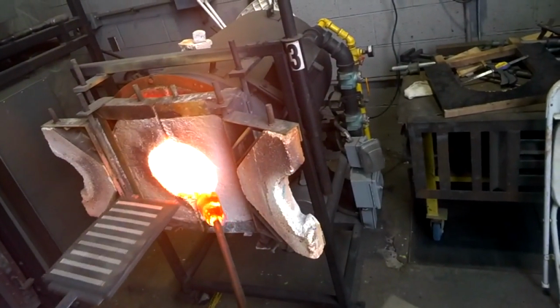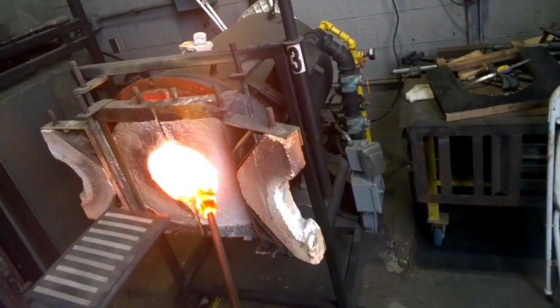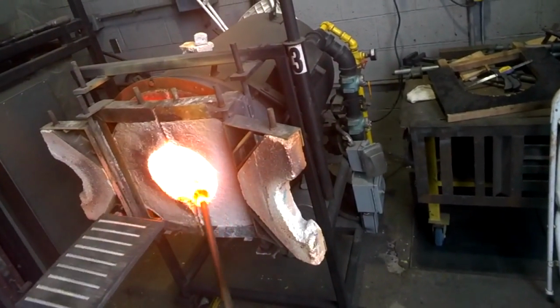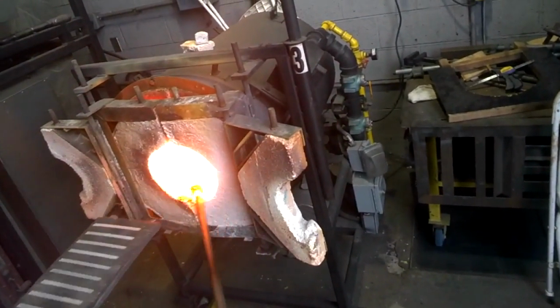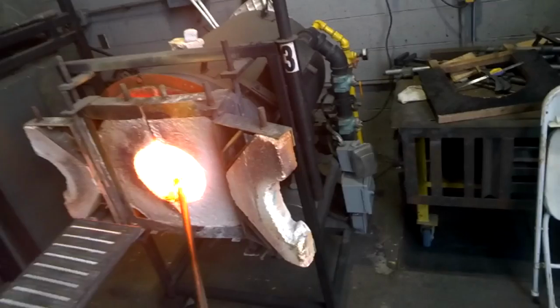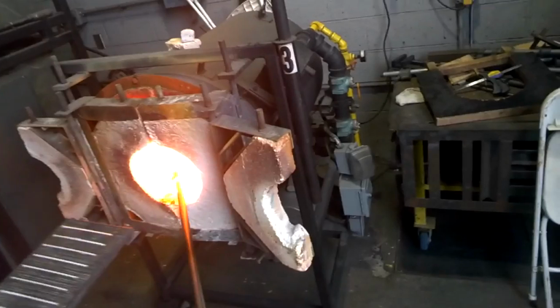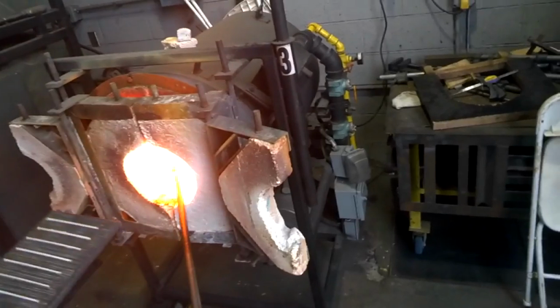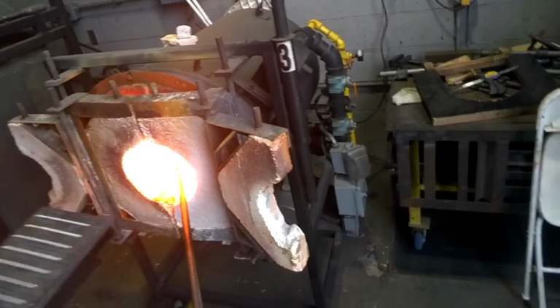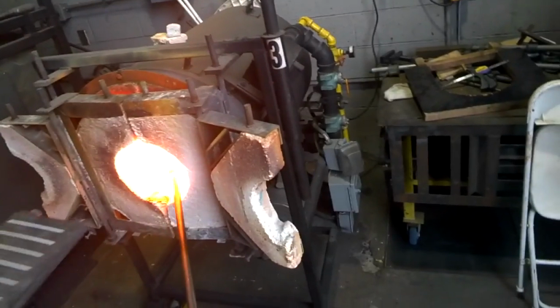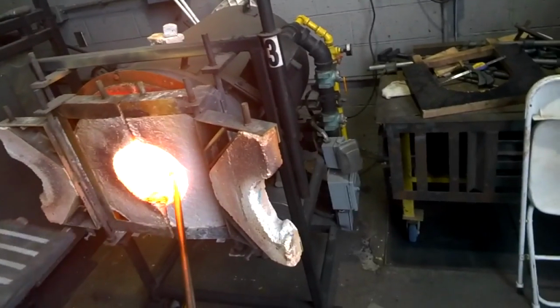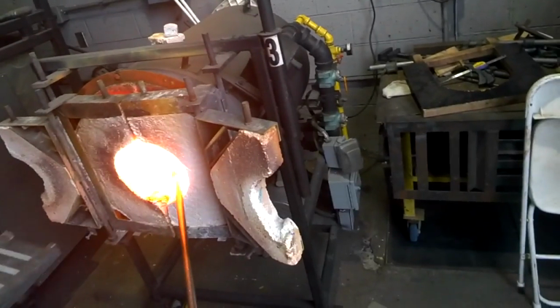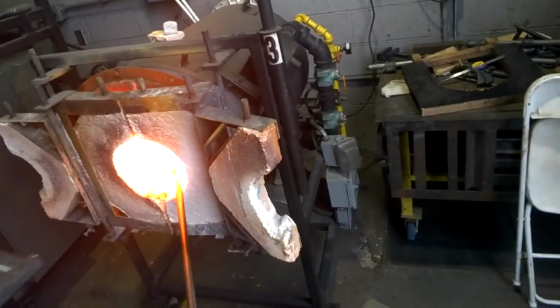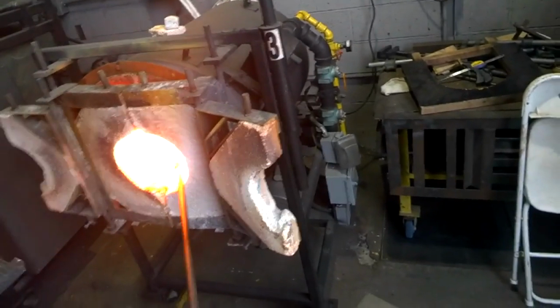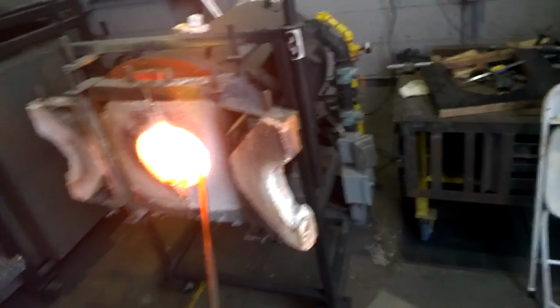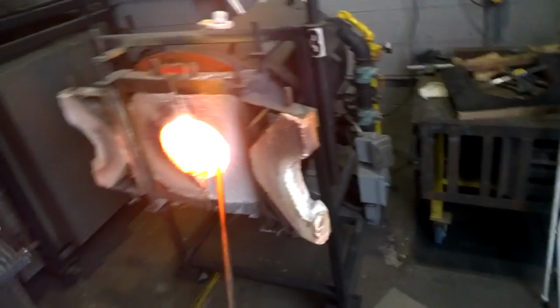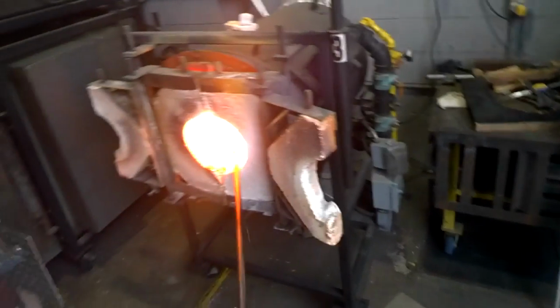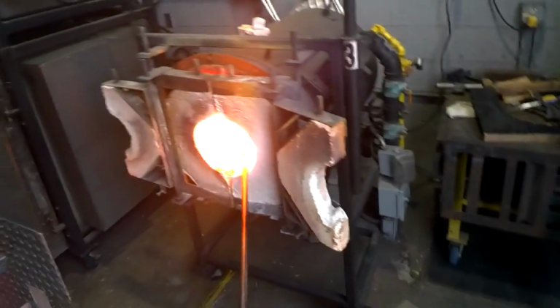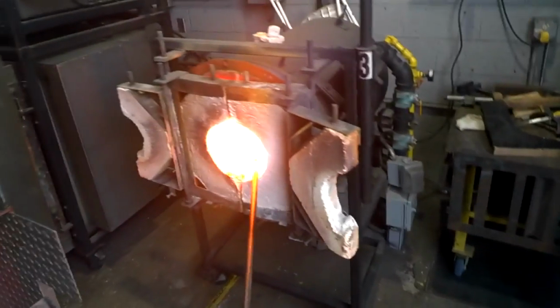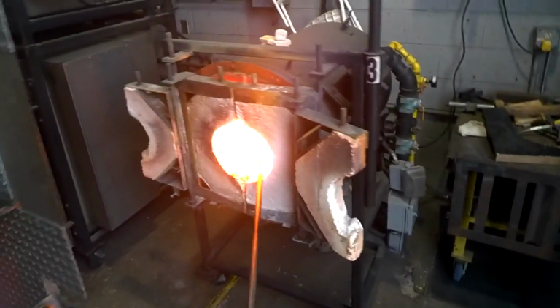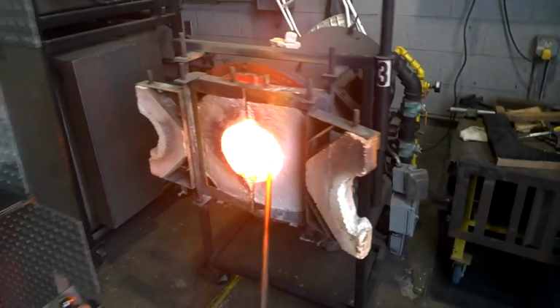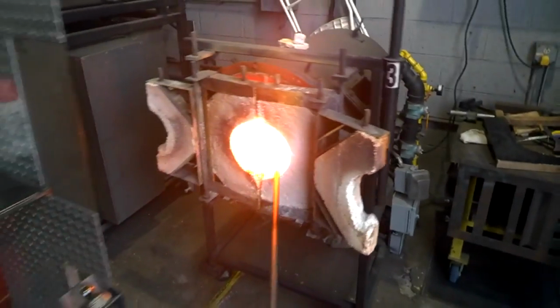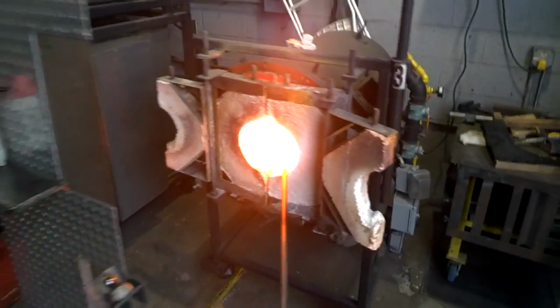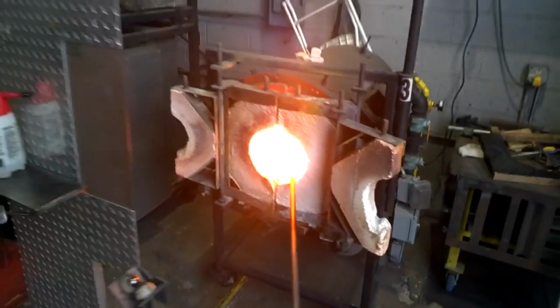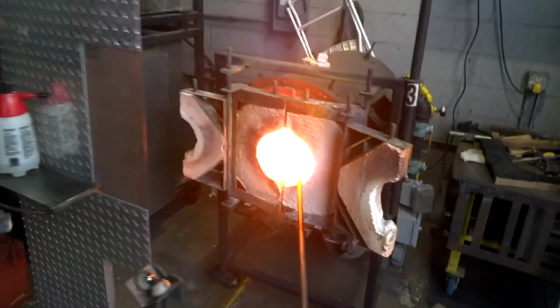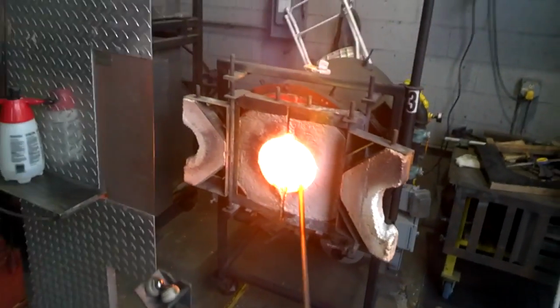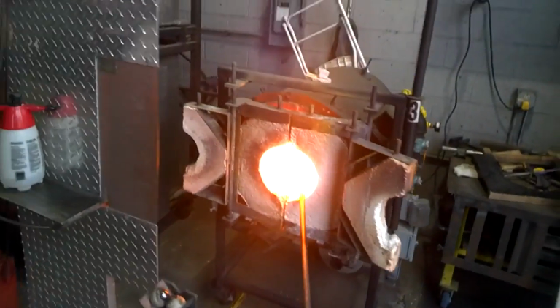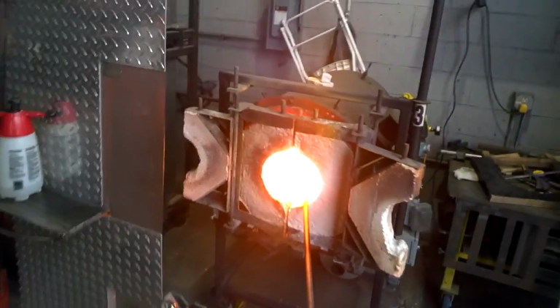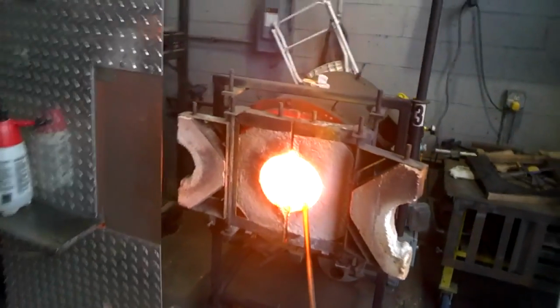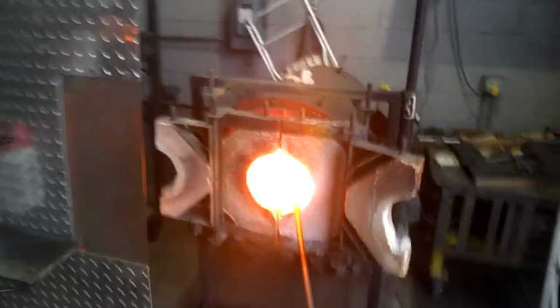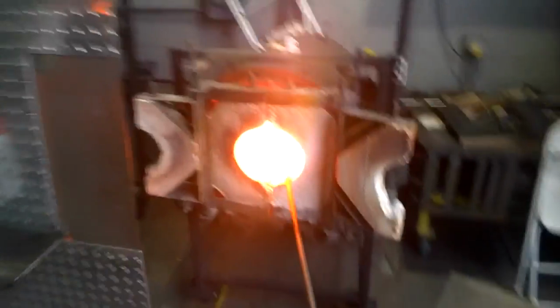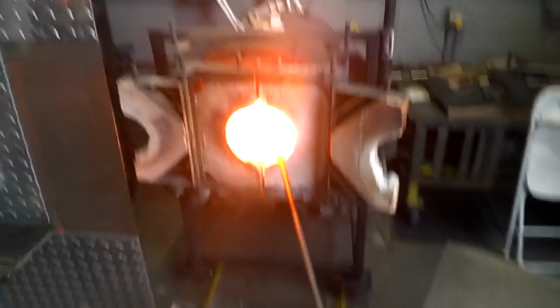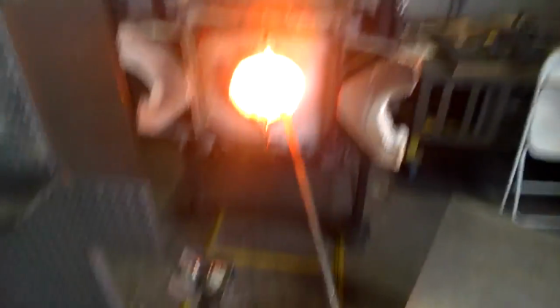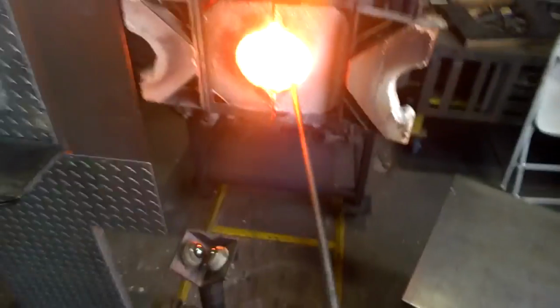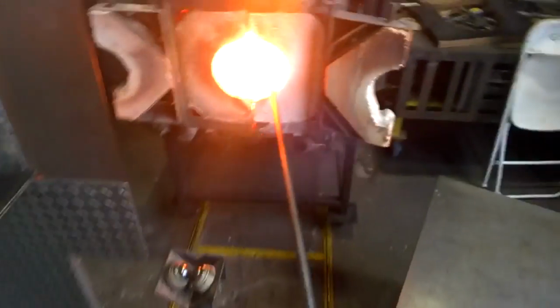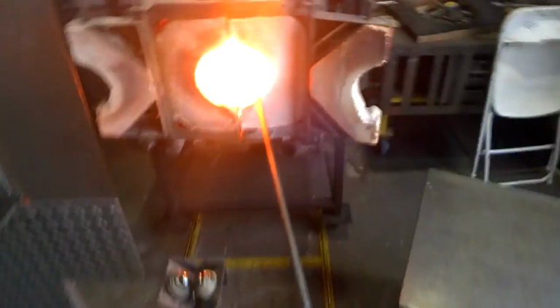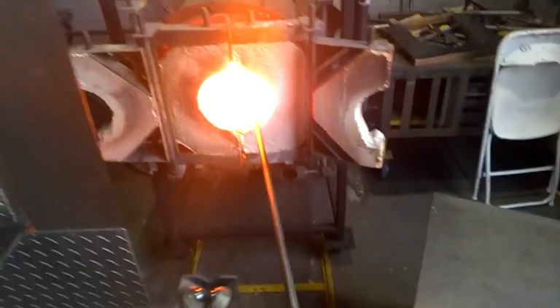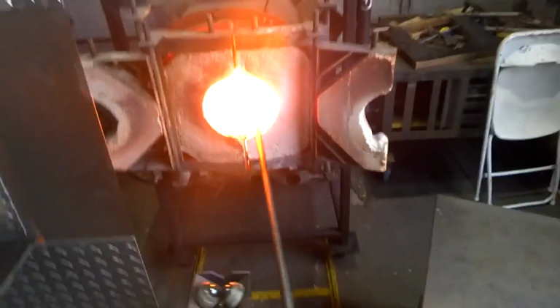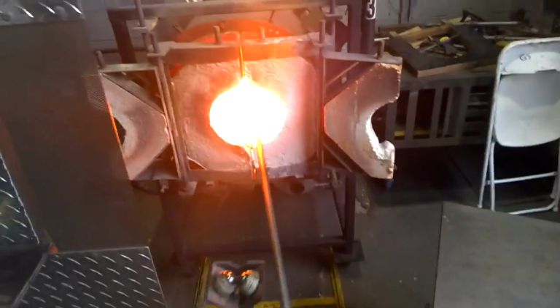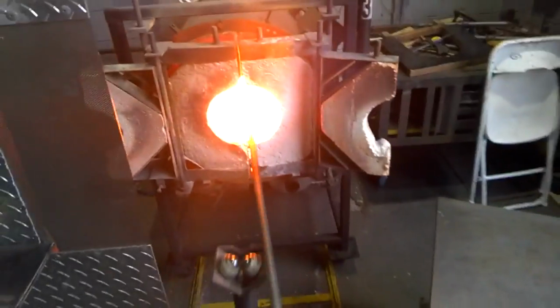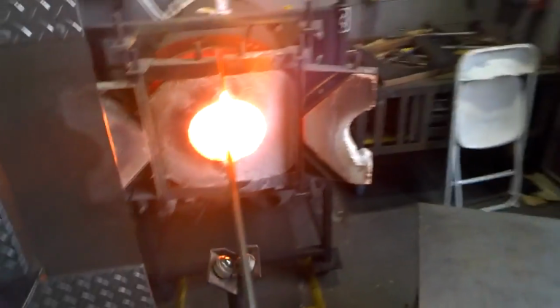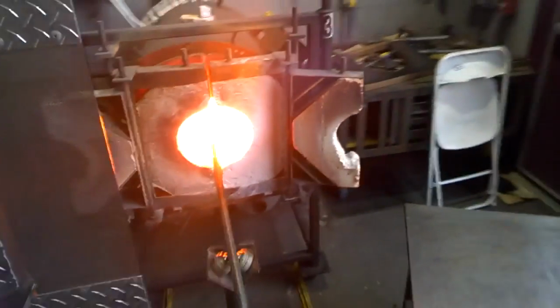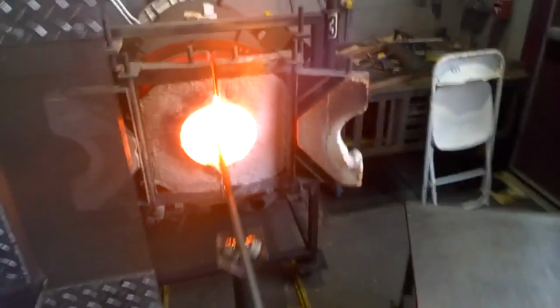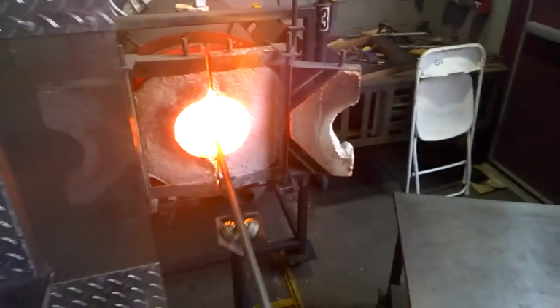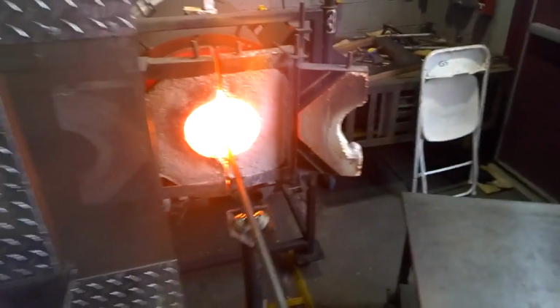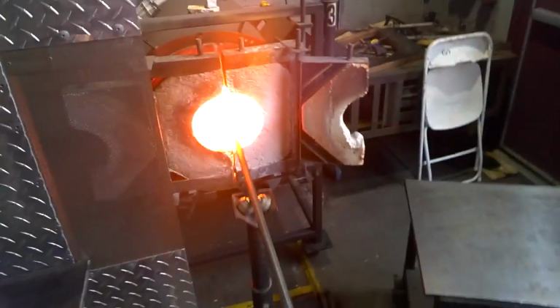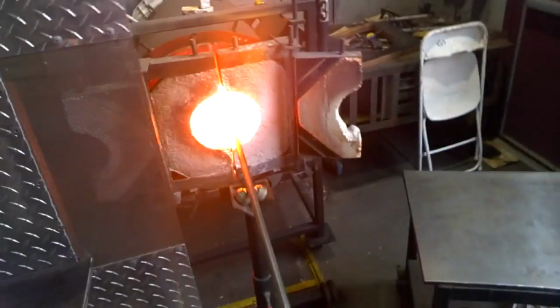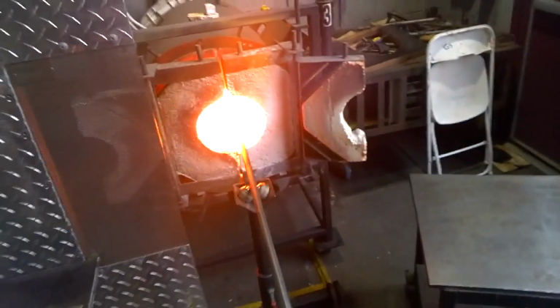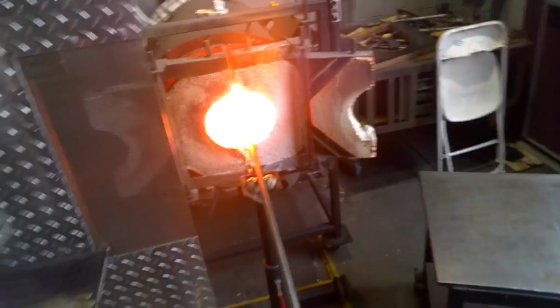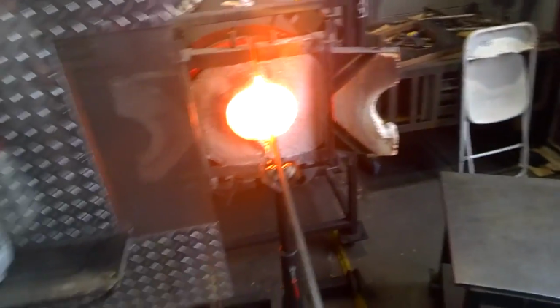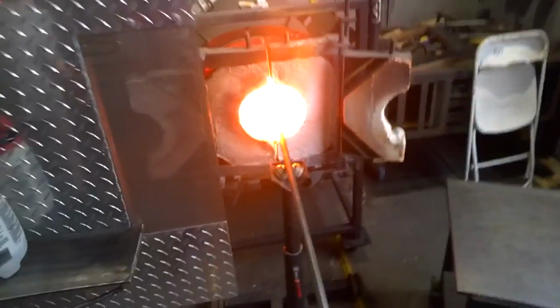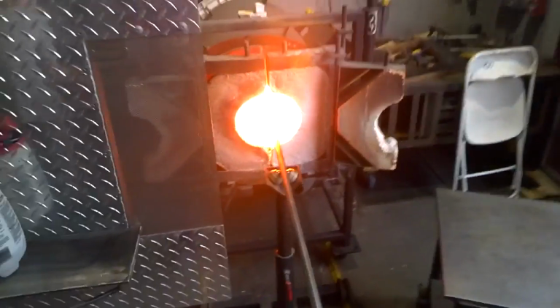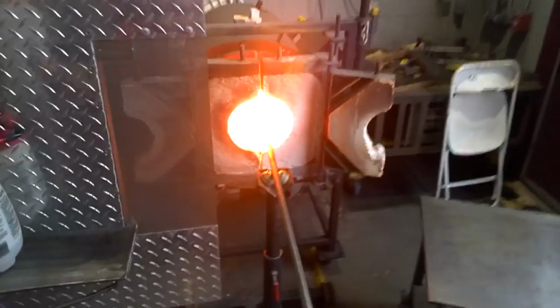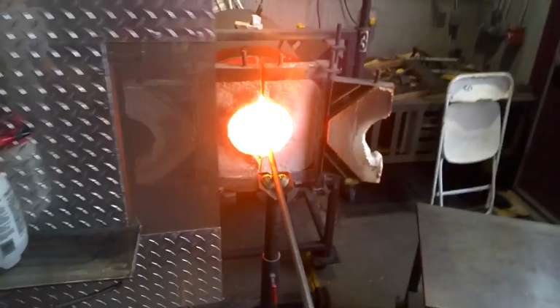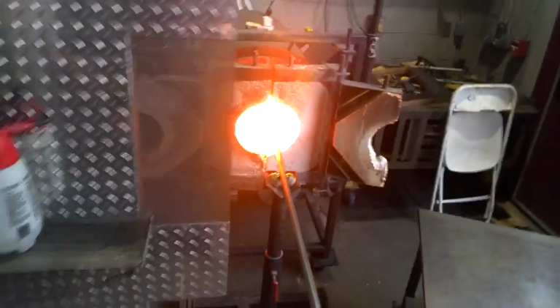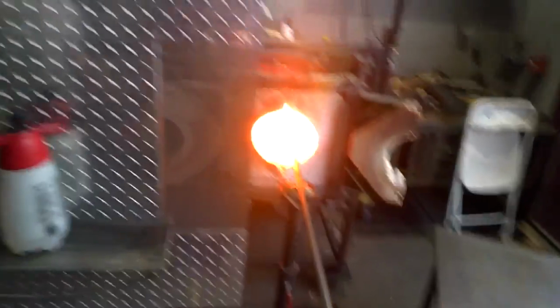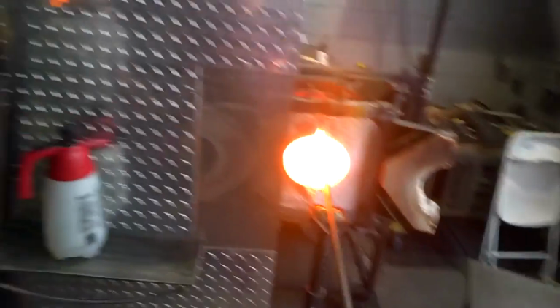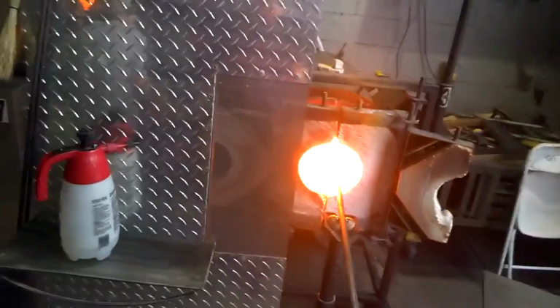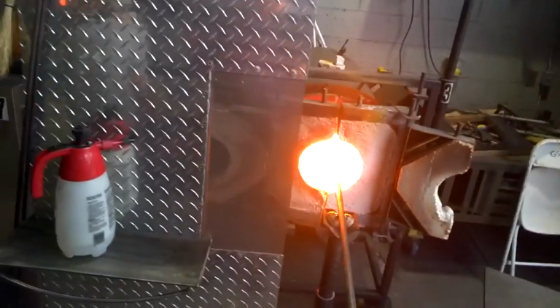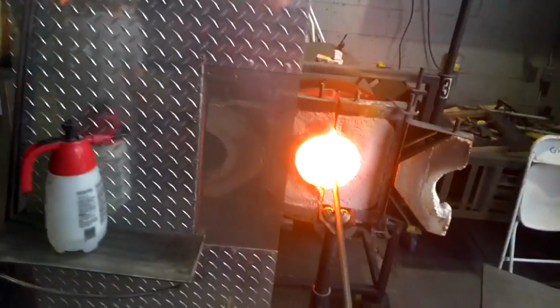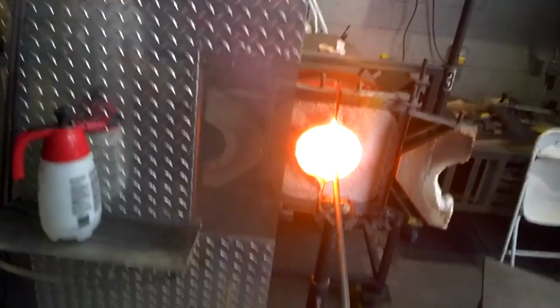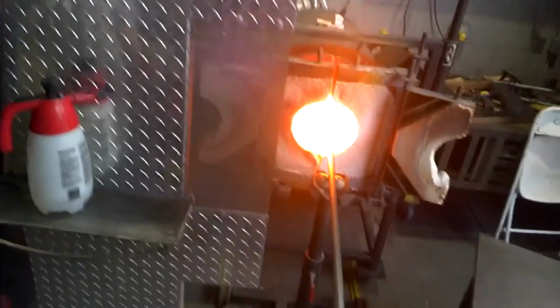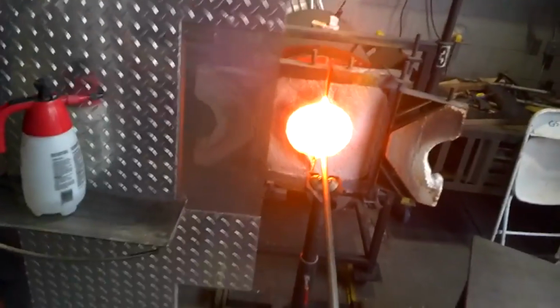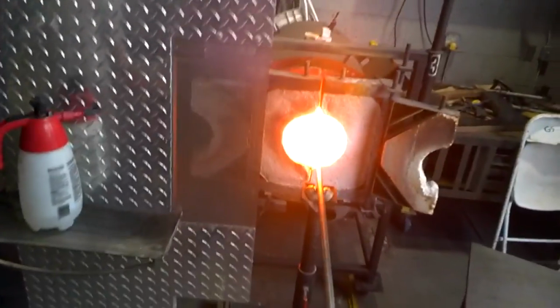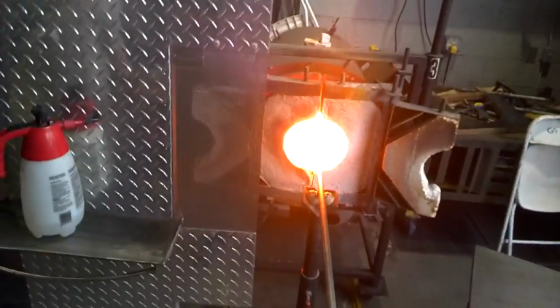We have glowing glass classes, glass sculpting classes, as well as ceramics, photo, painting and drawing.